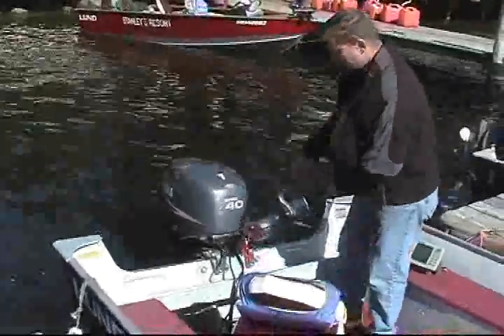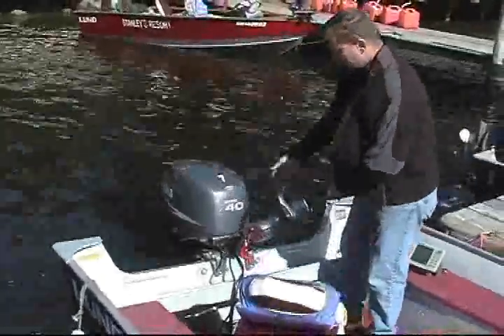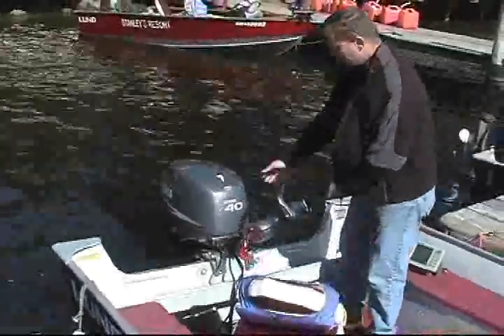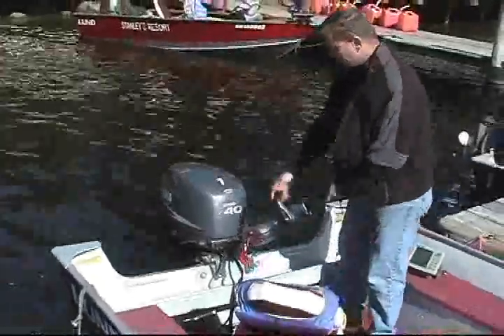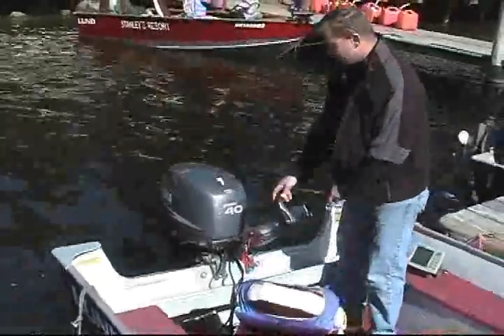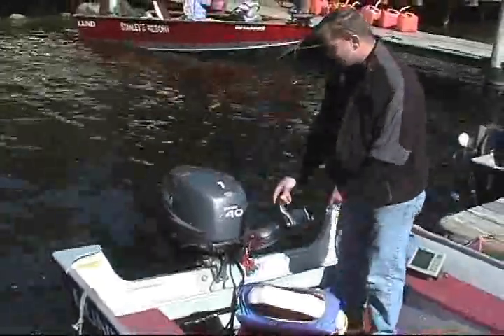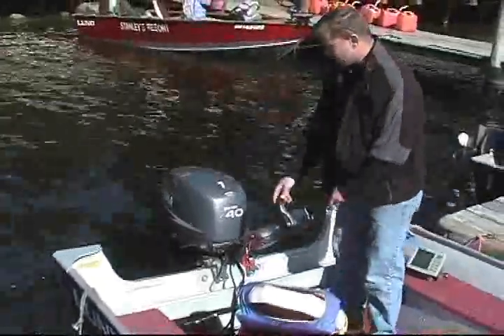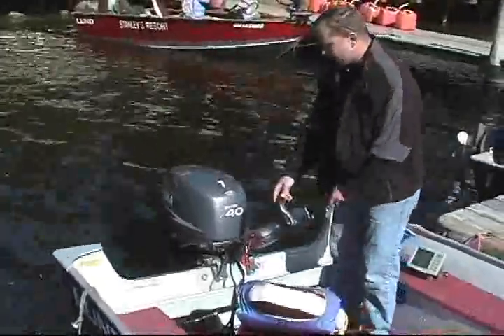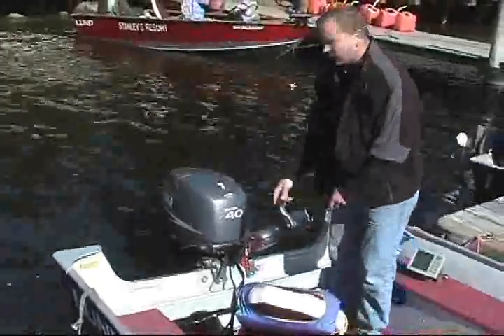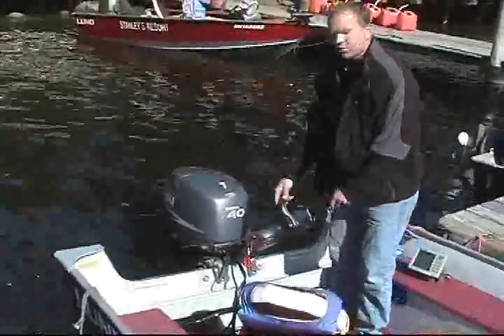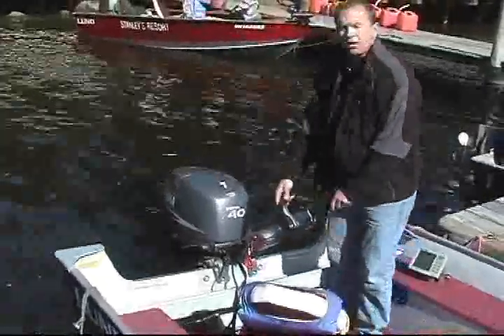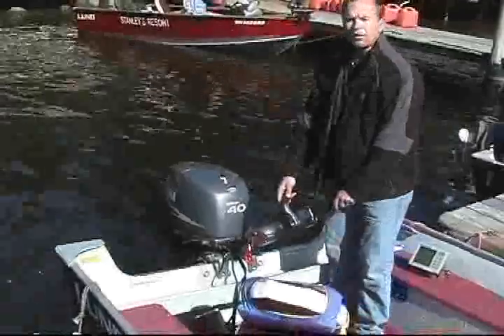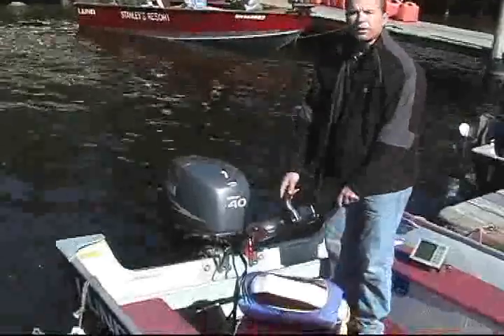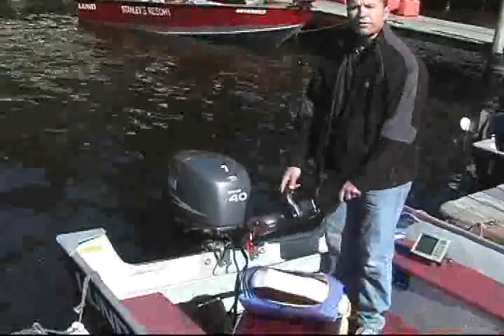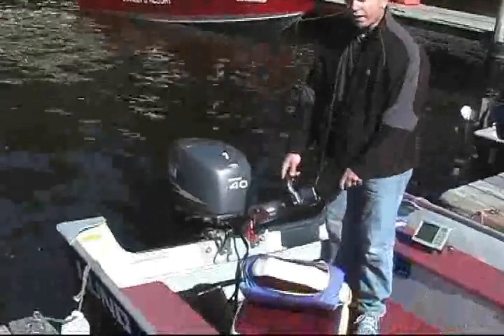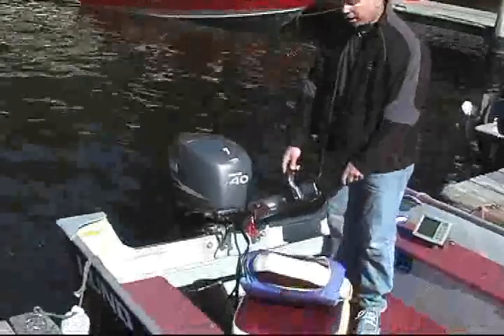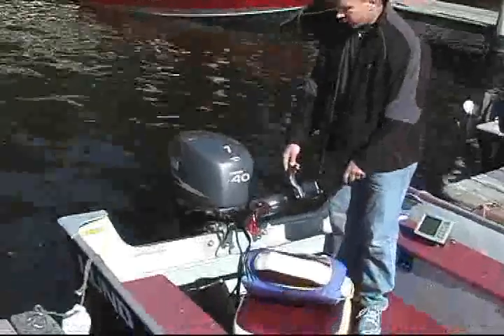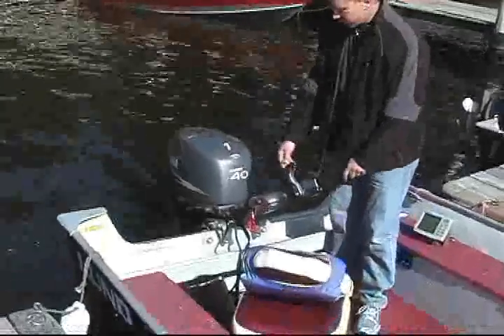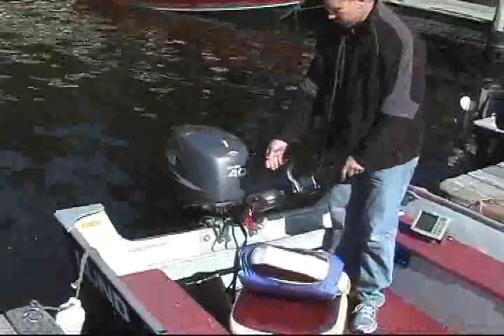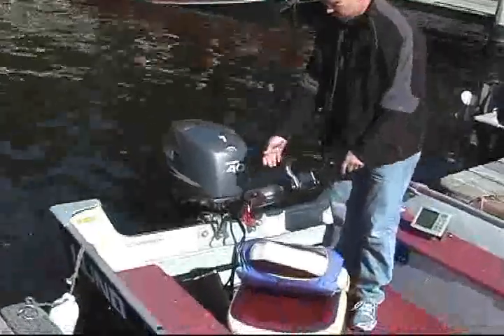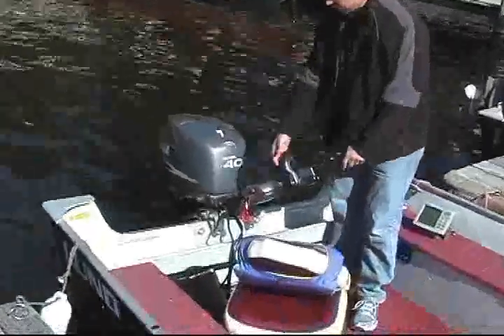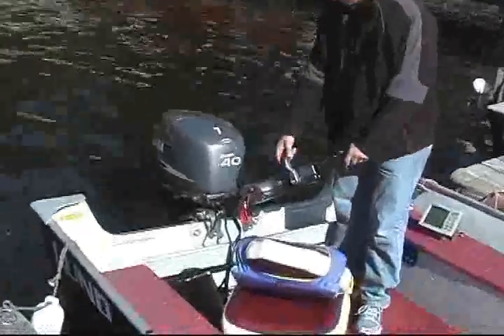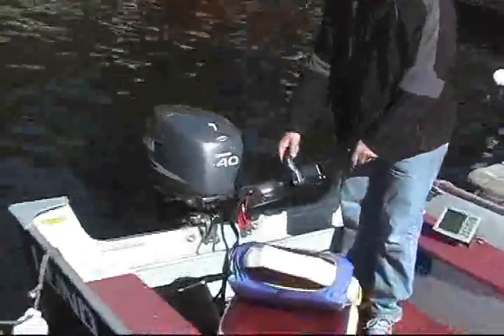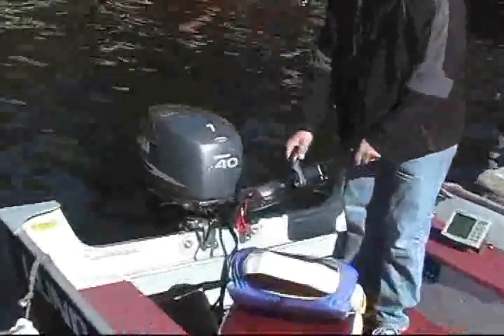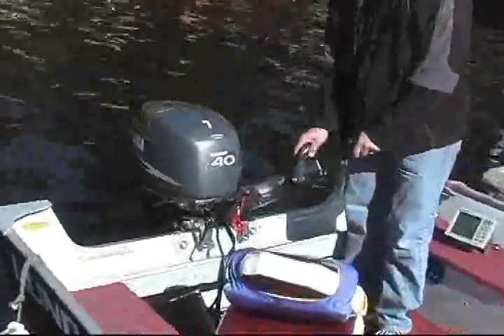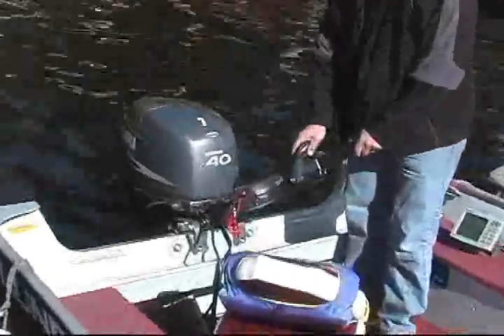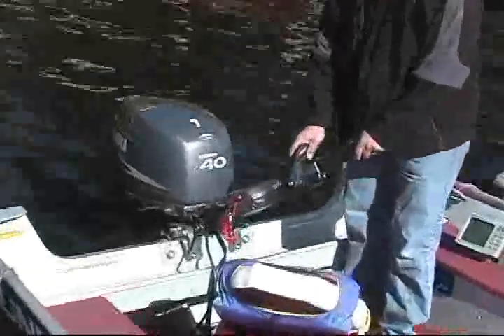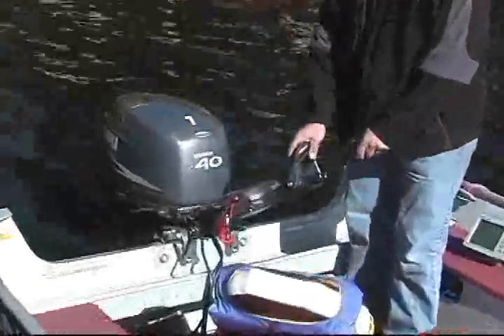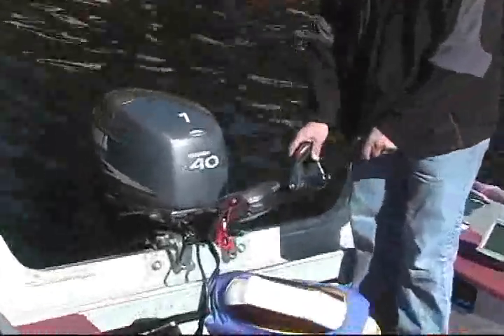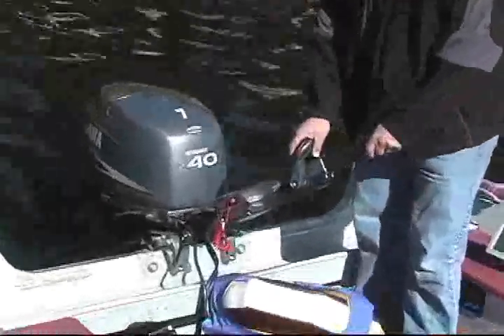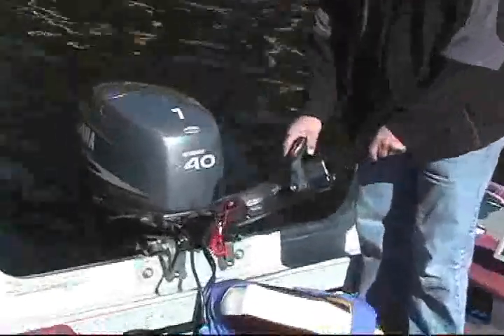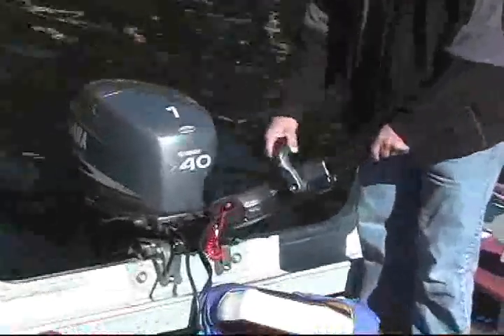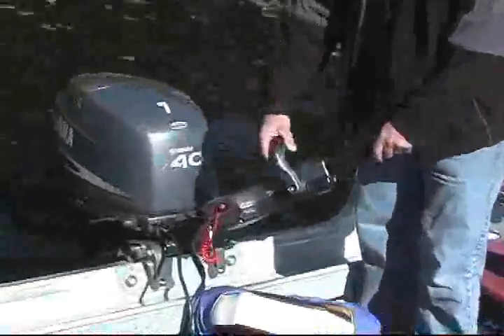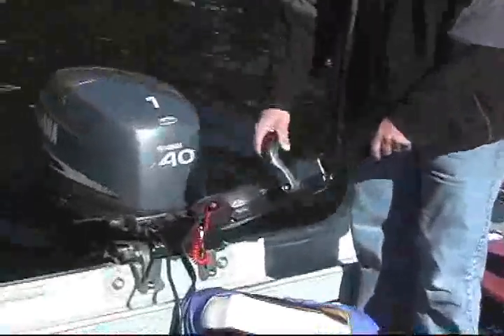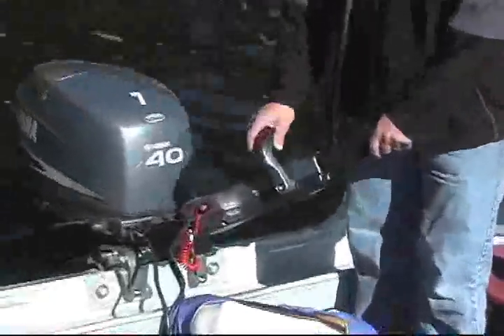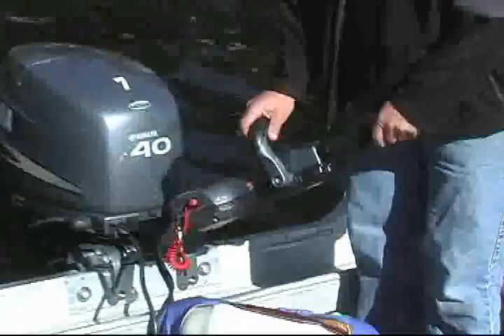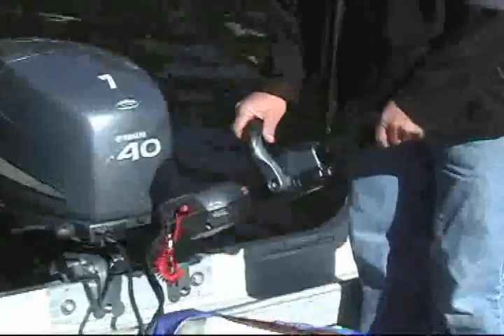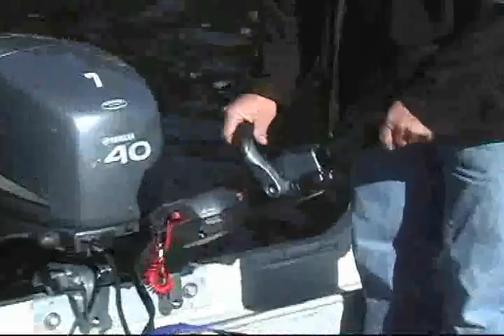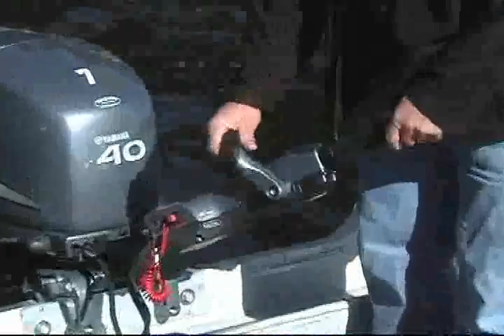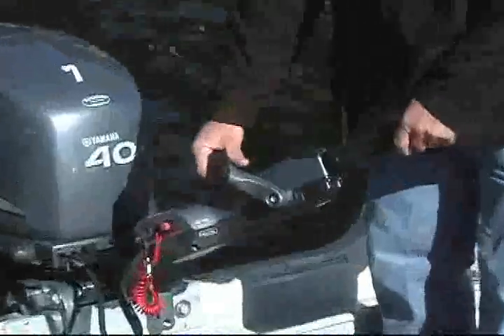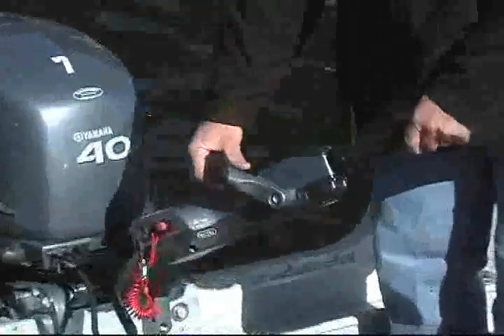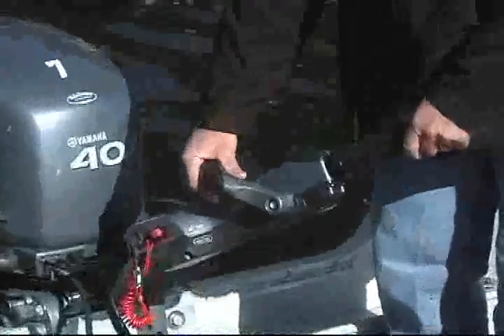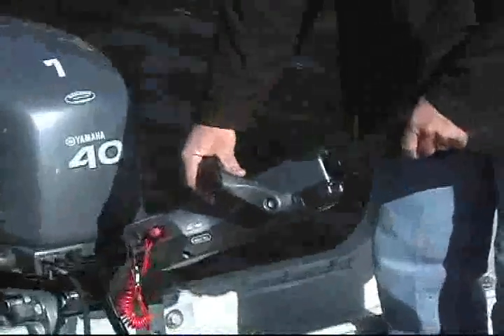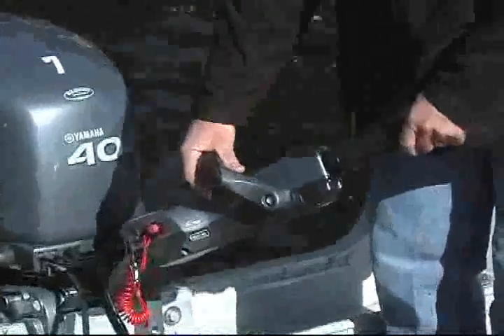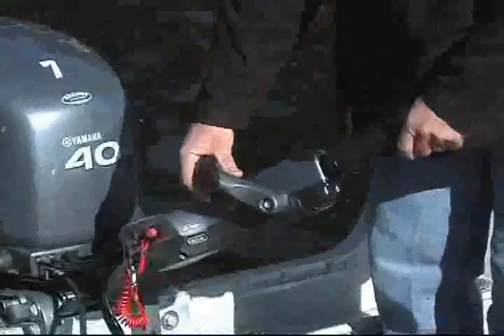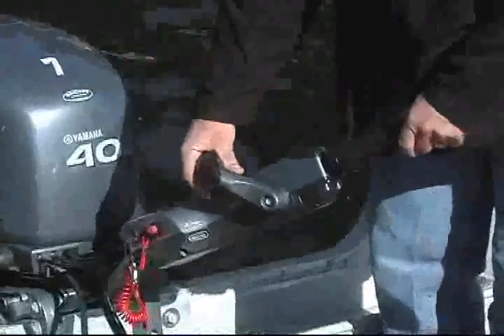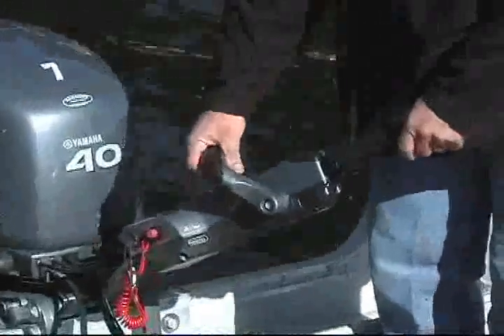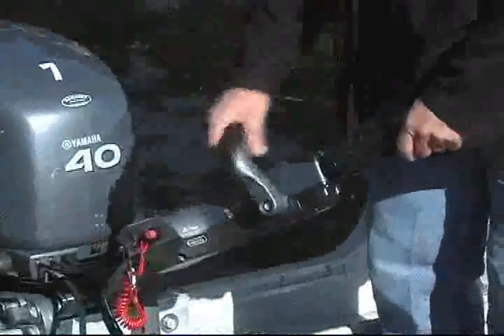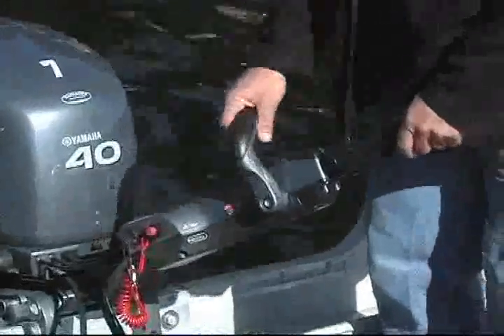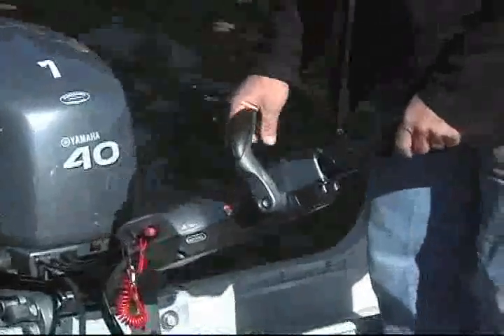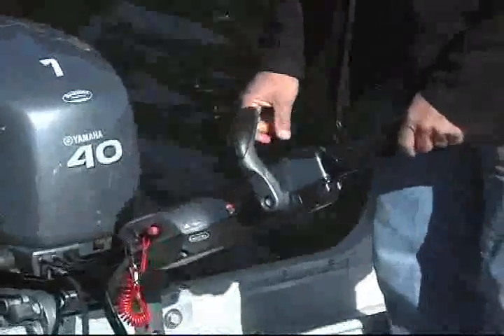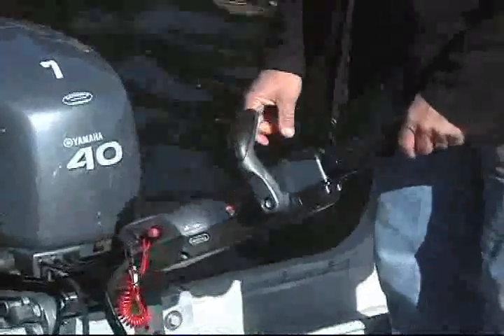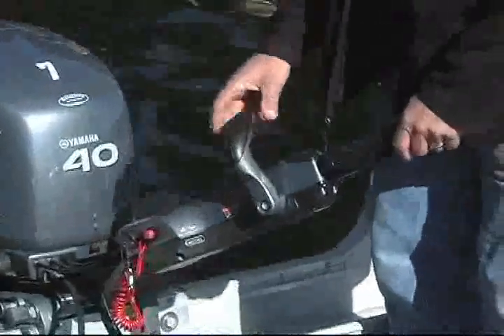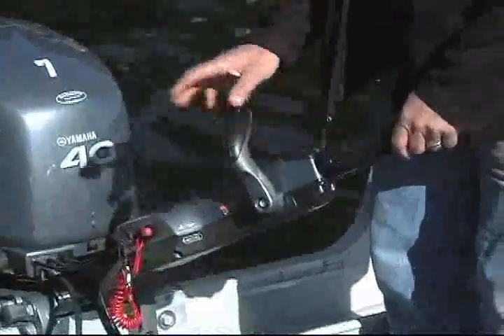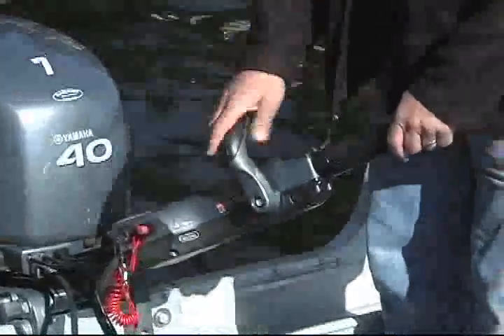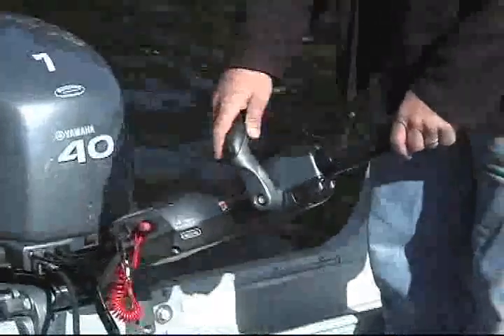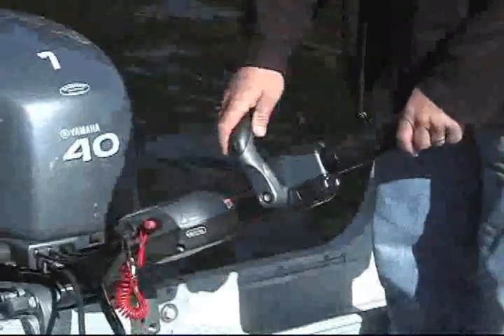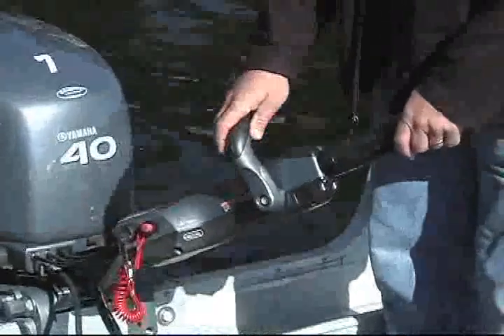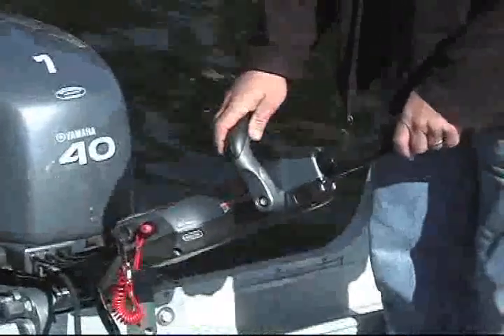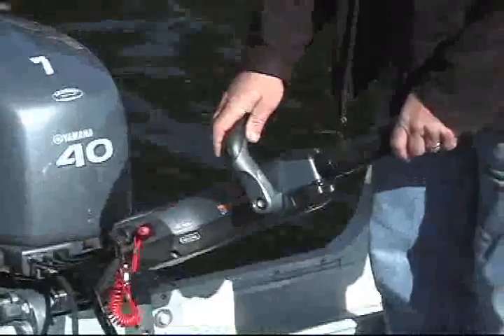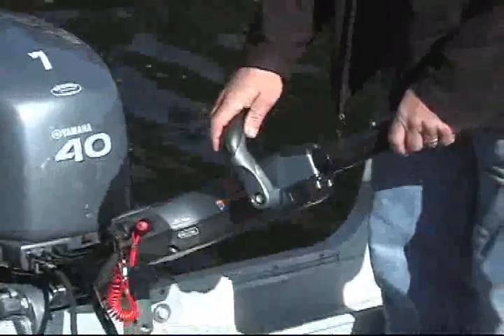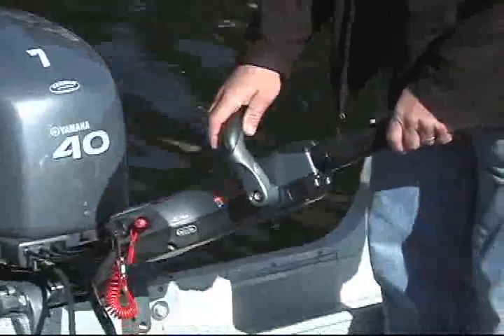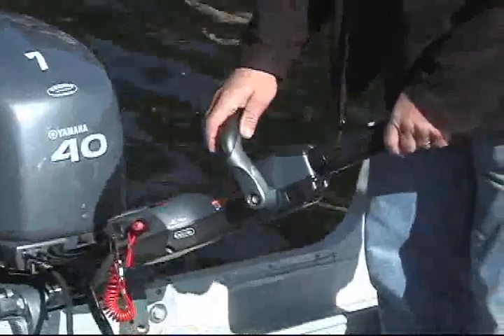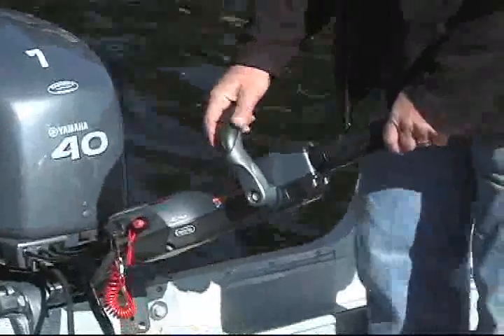Your gear shift is all on your handles. You've got forward, neutral, and reverse right from one position.